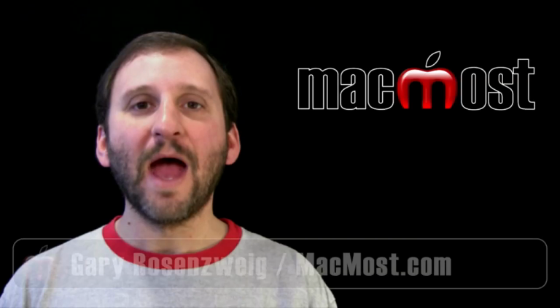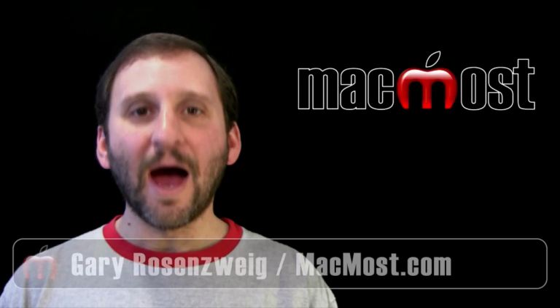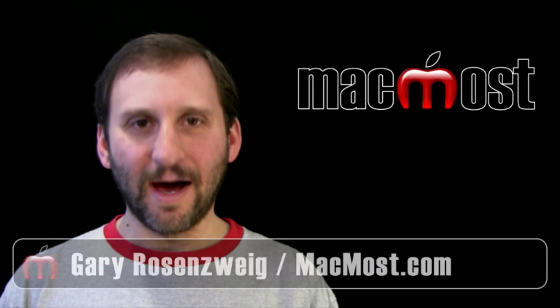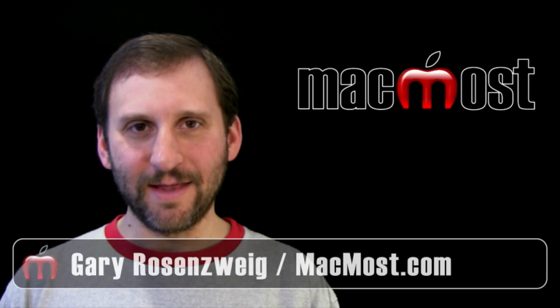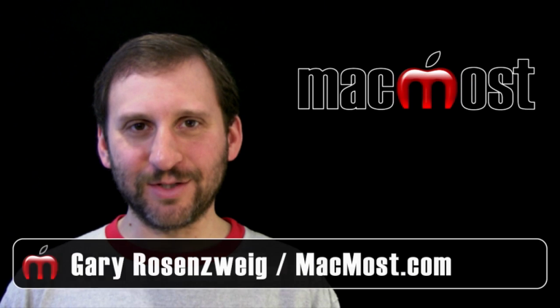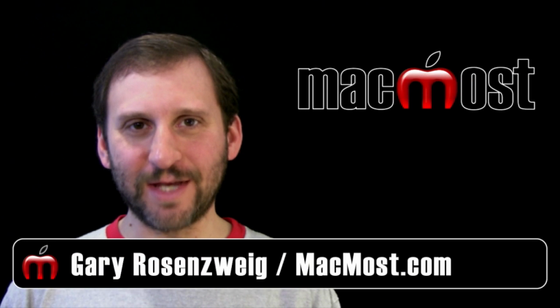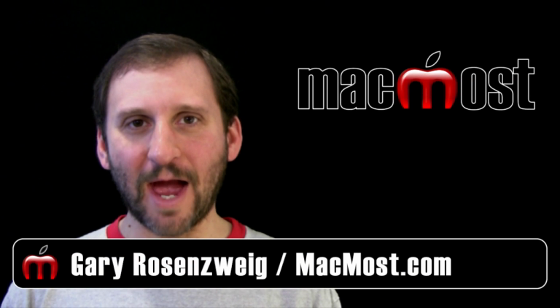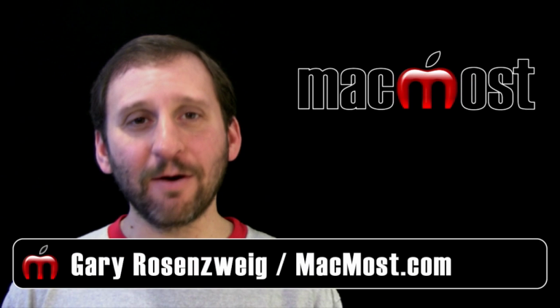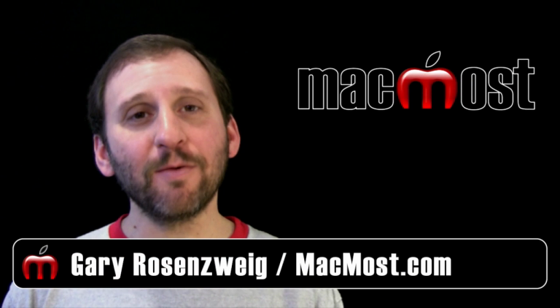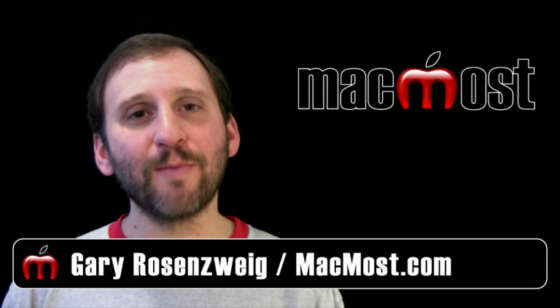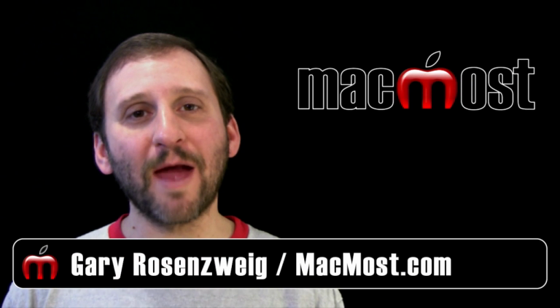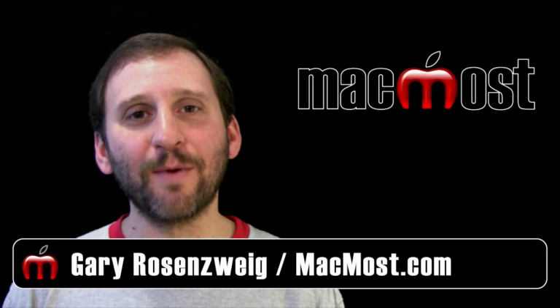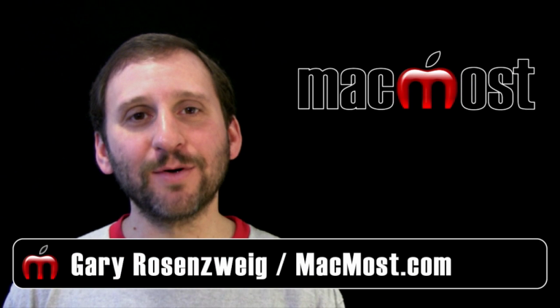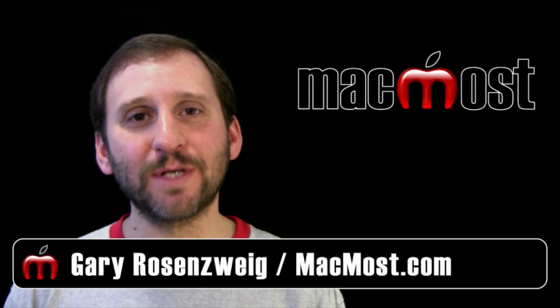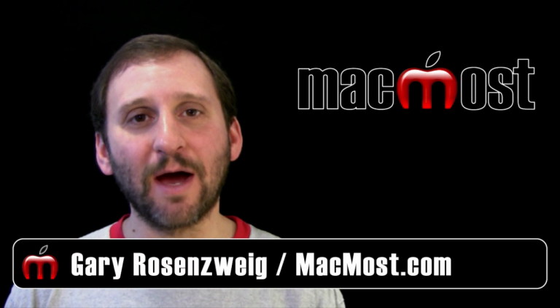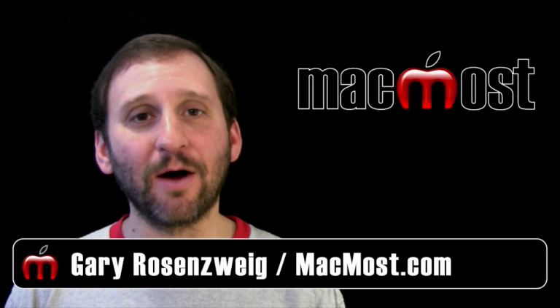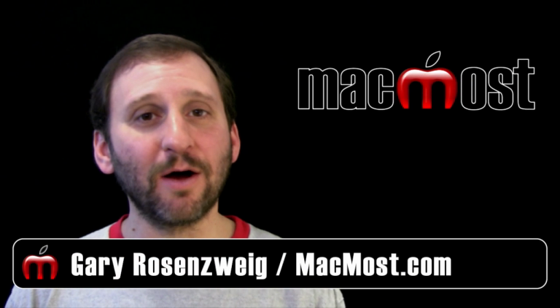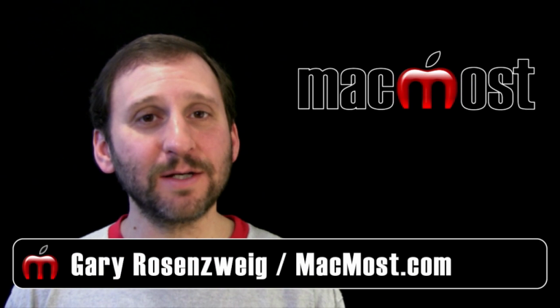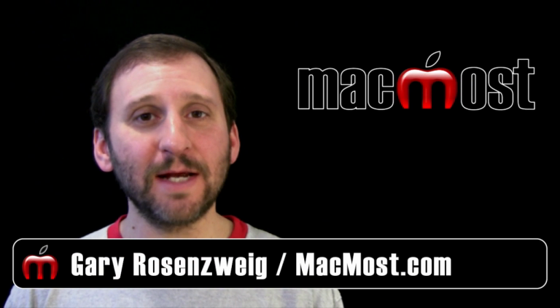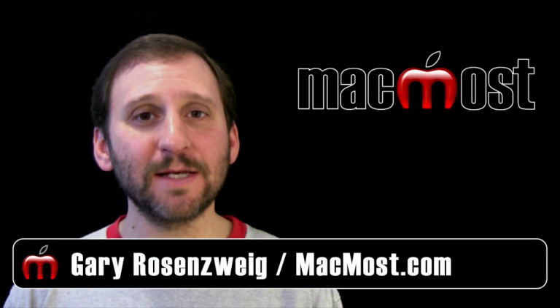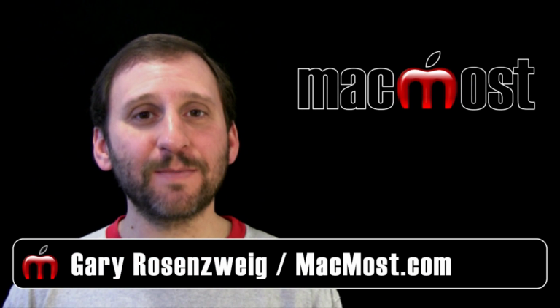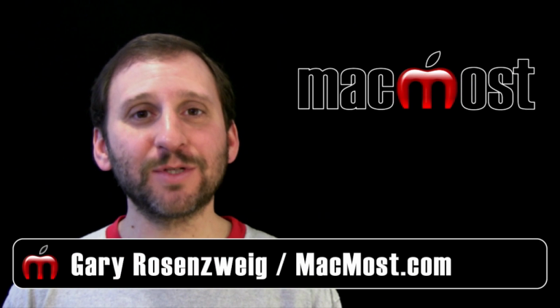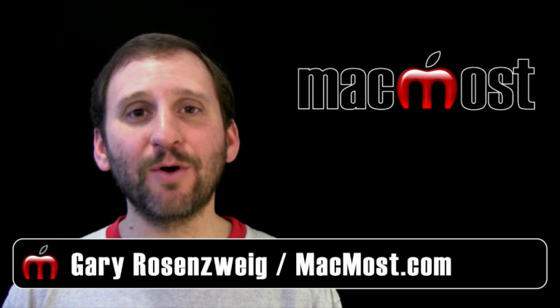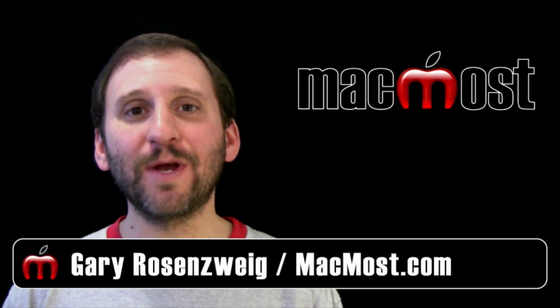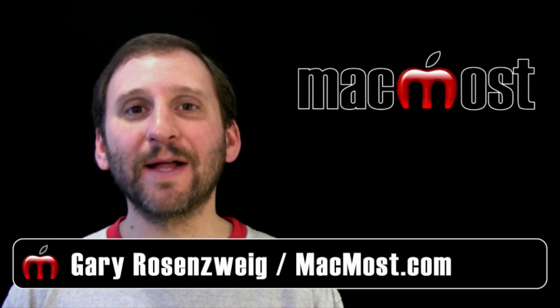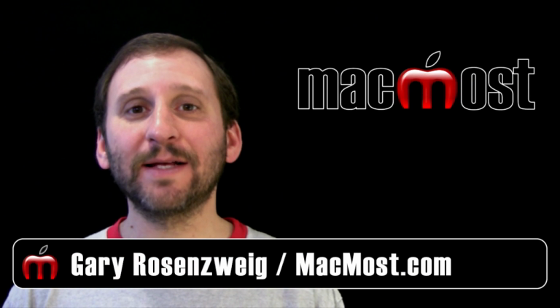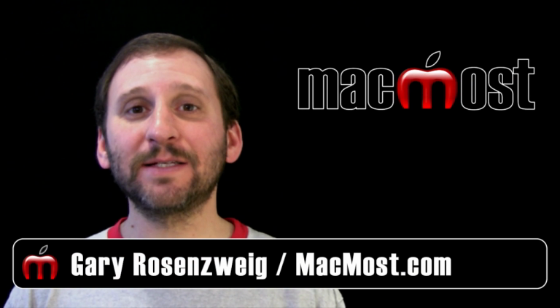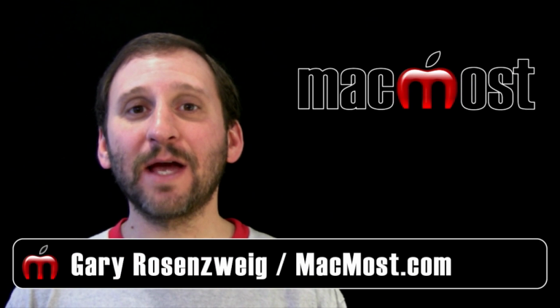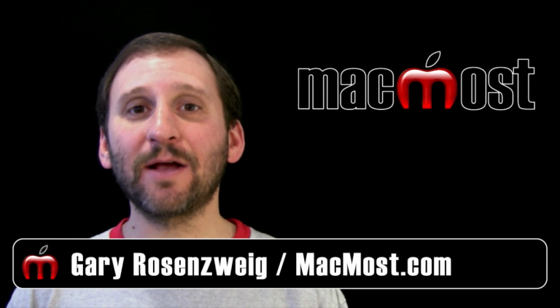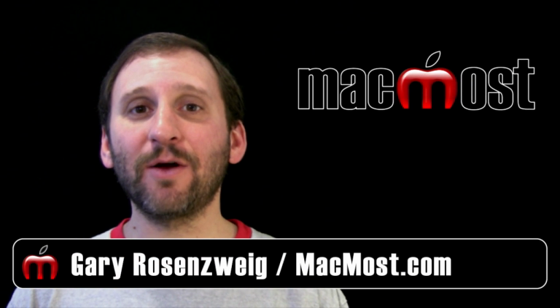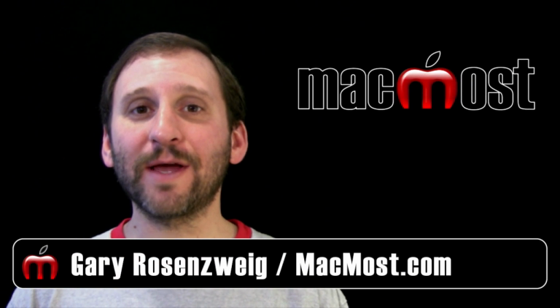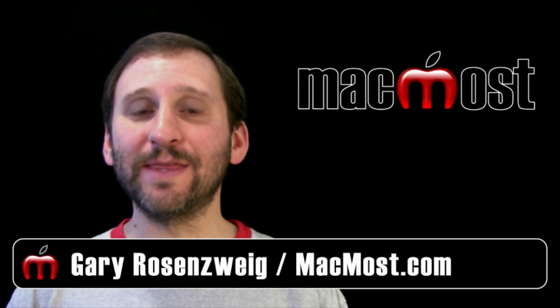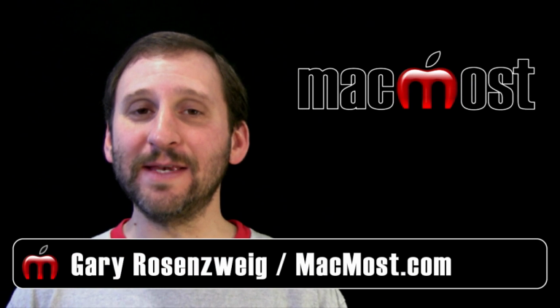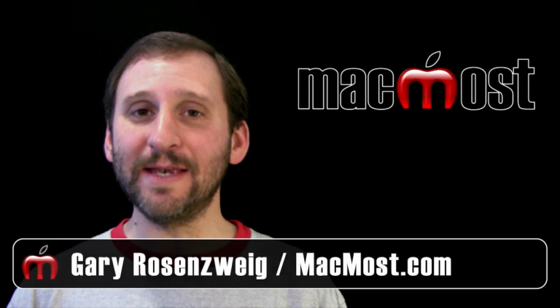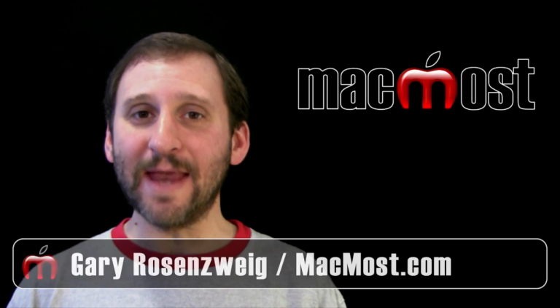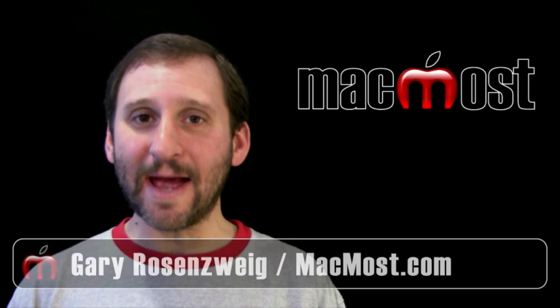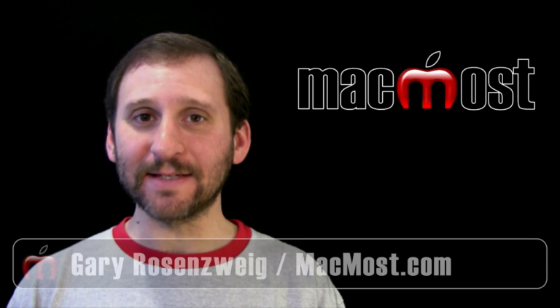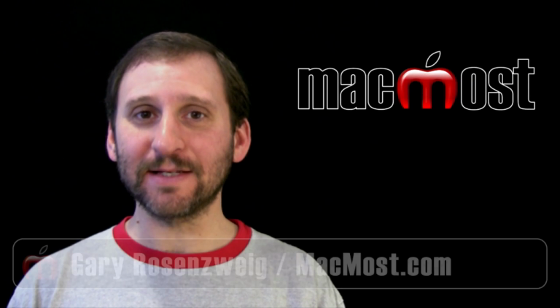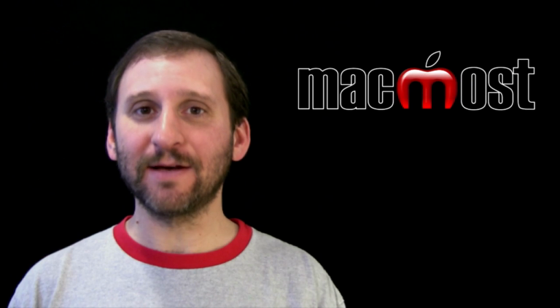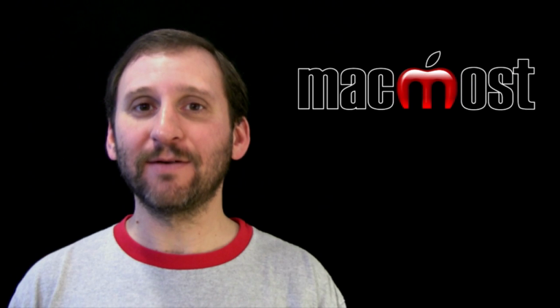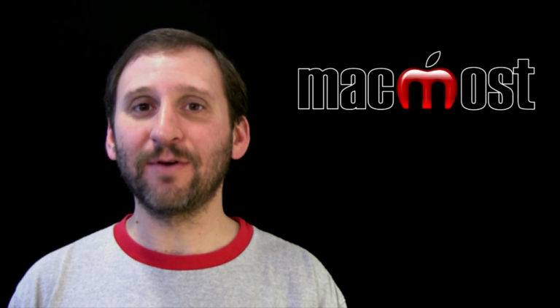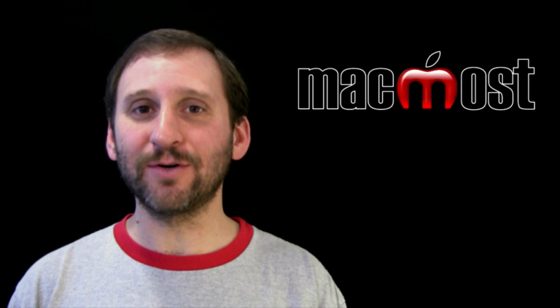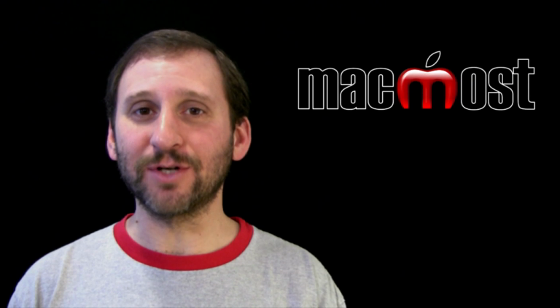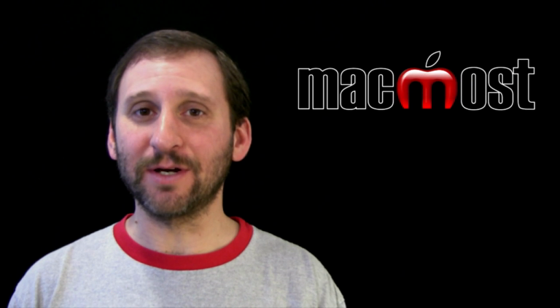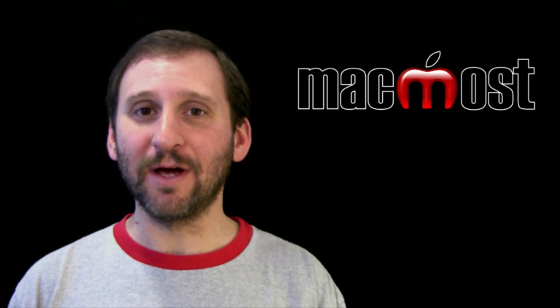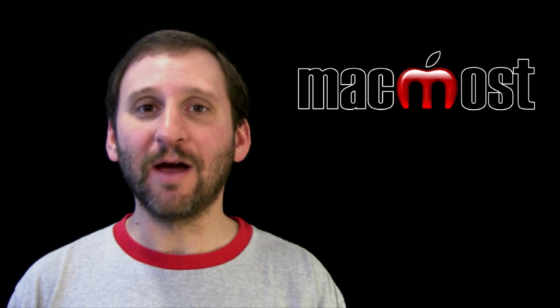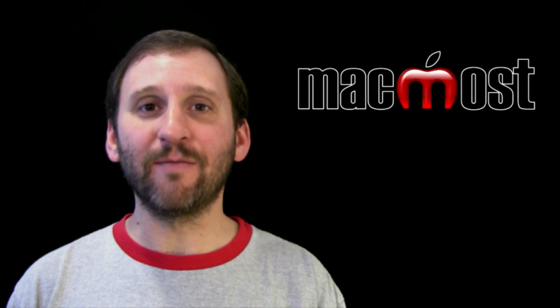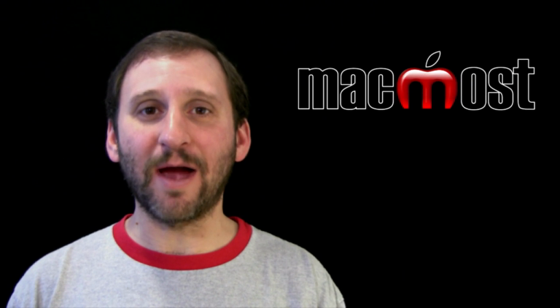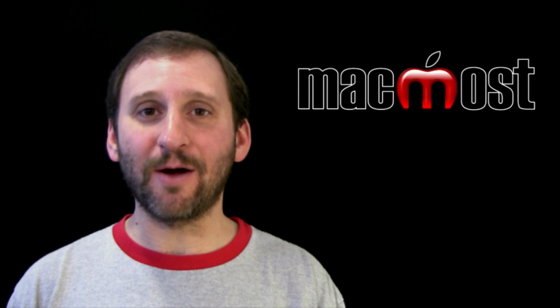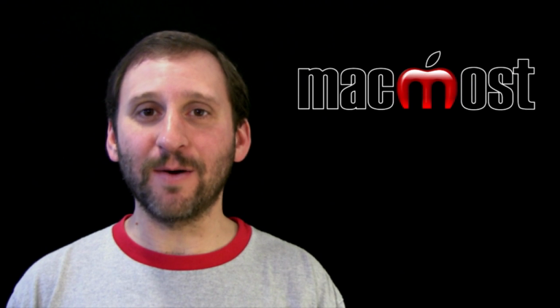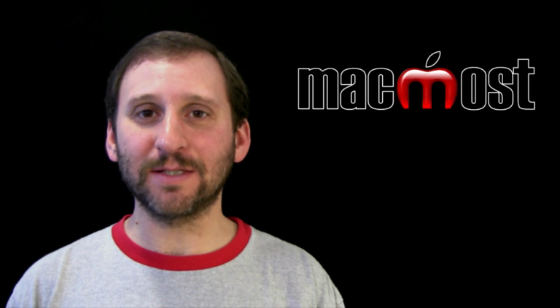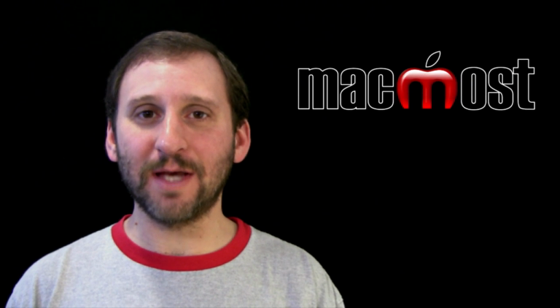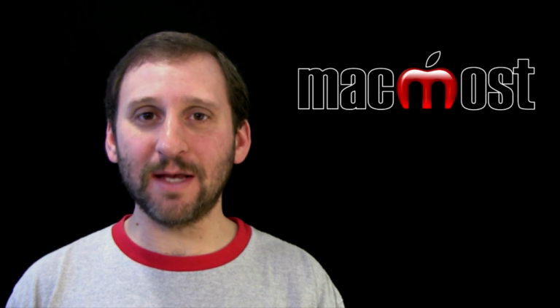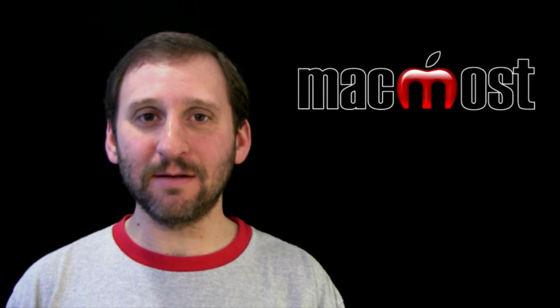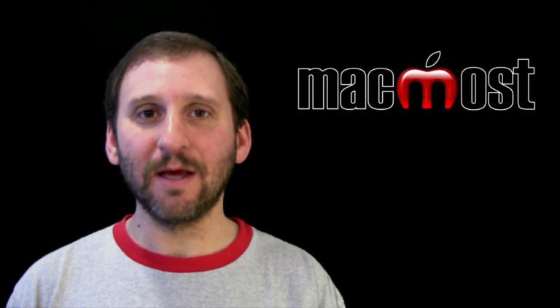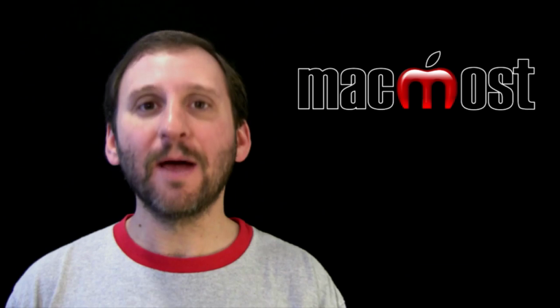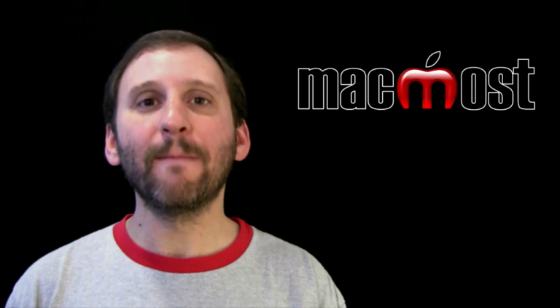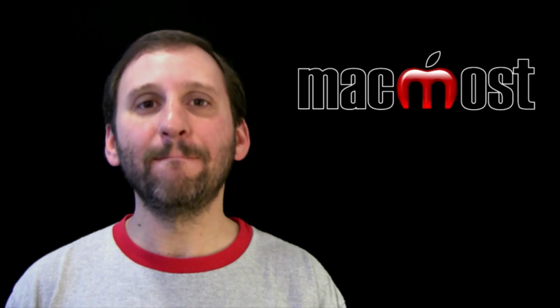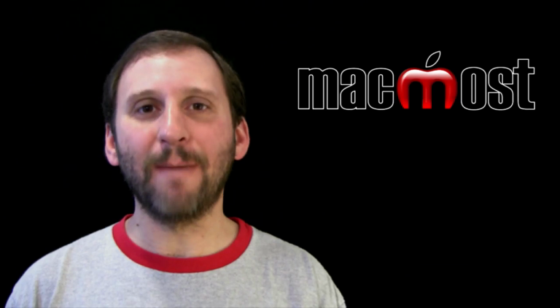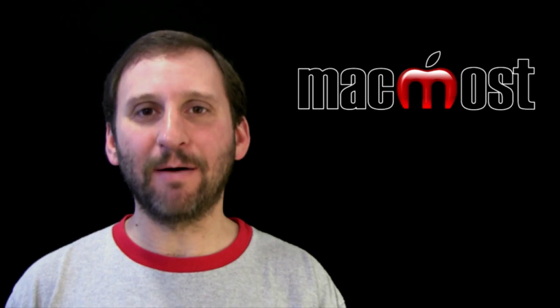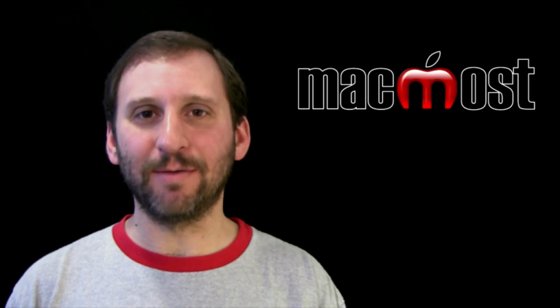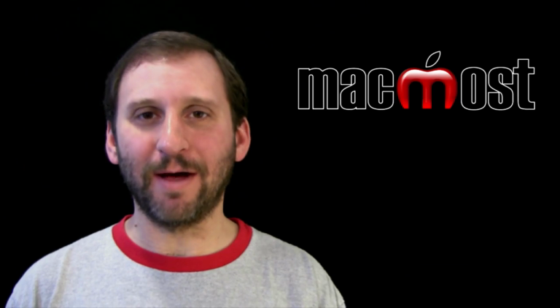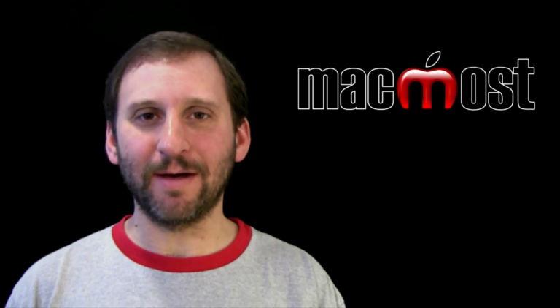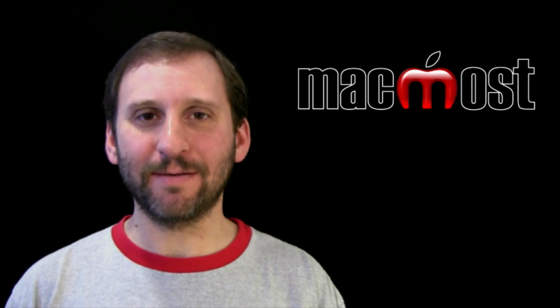Hi, this is Gary with MacMost Now. On today's episode let's take a look at the next version of Mac OS X, Mountain Lion.